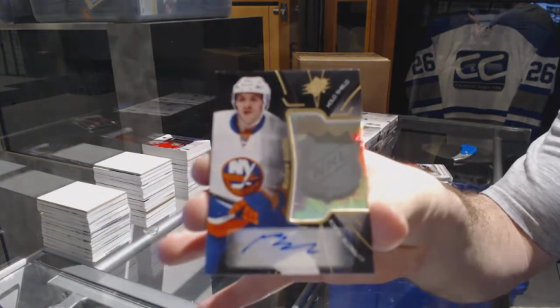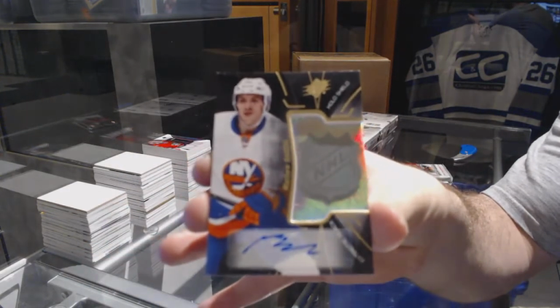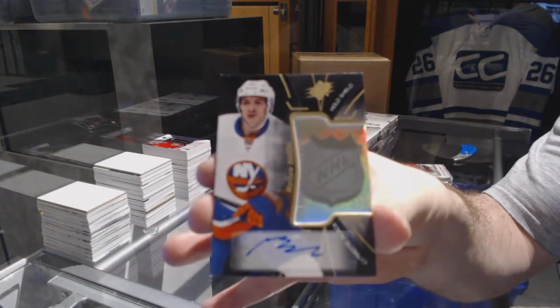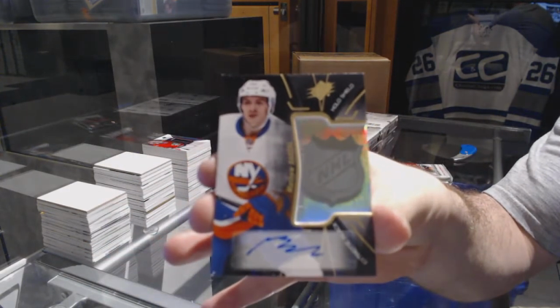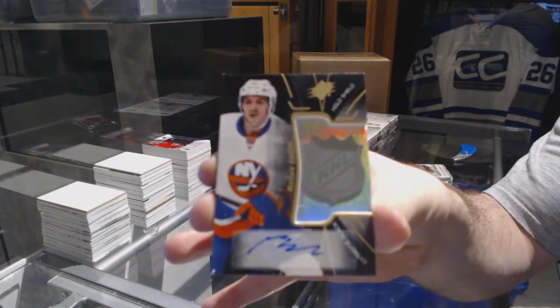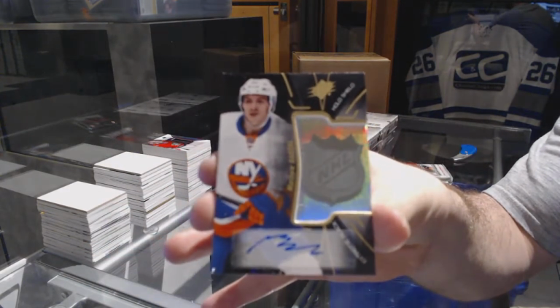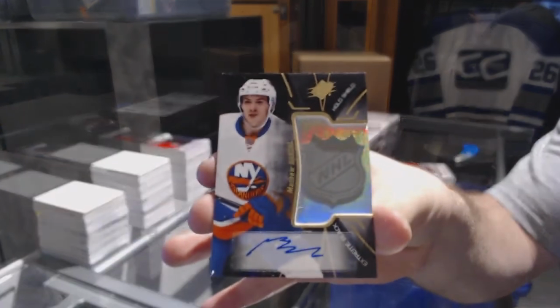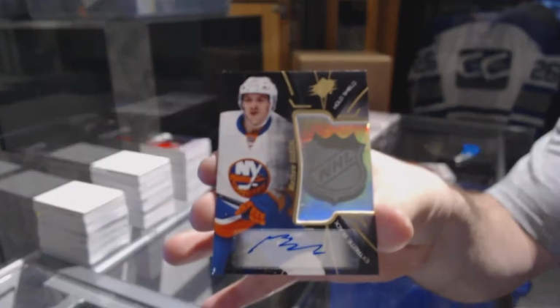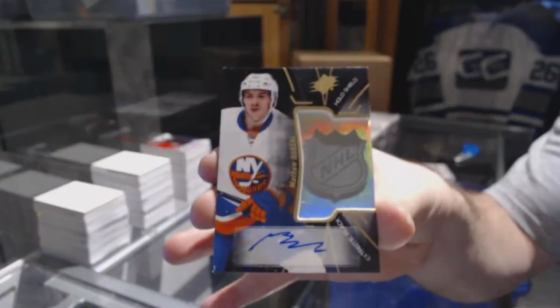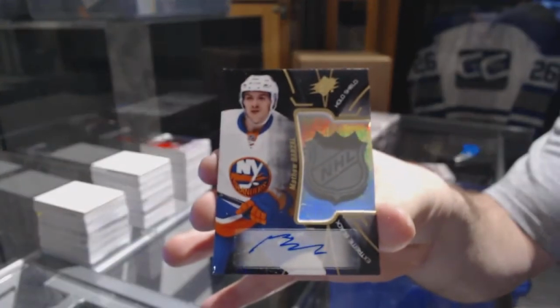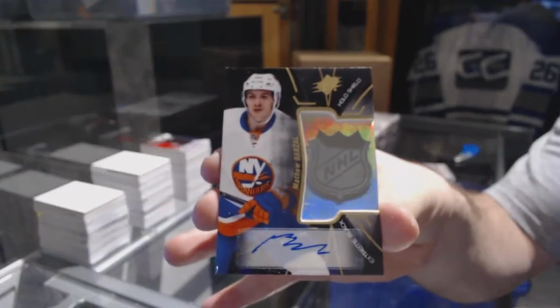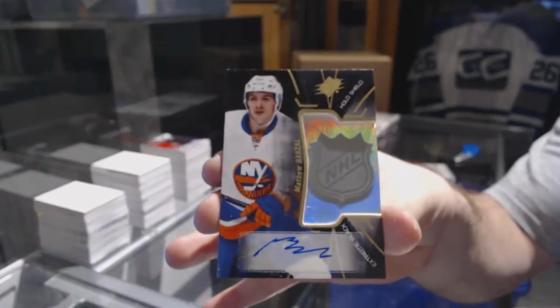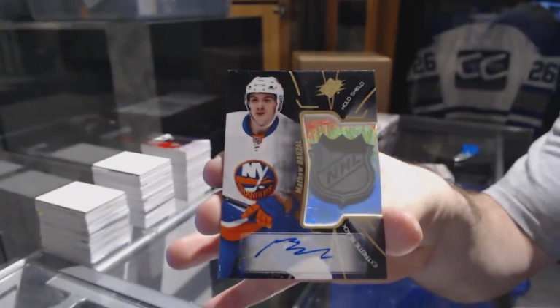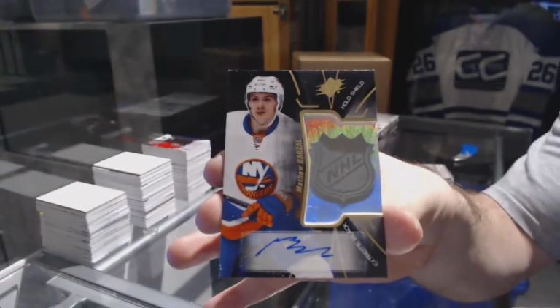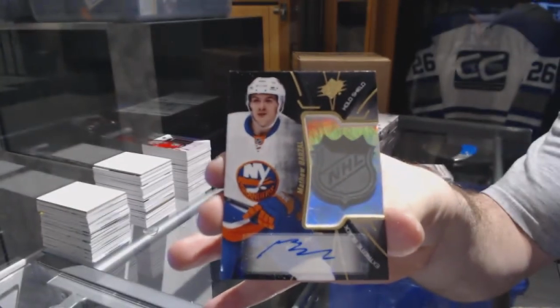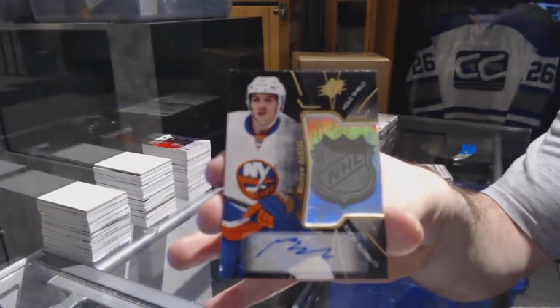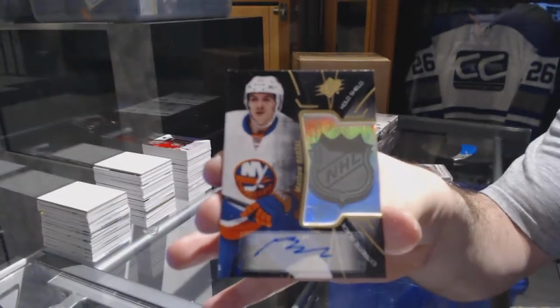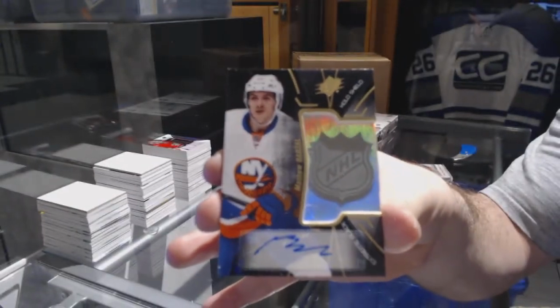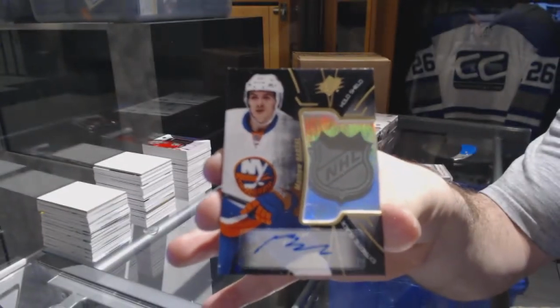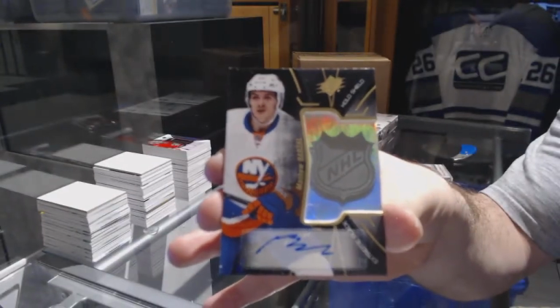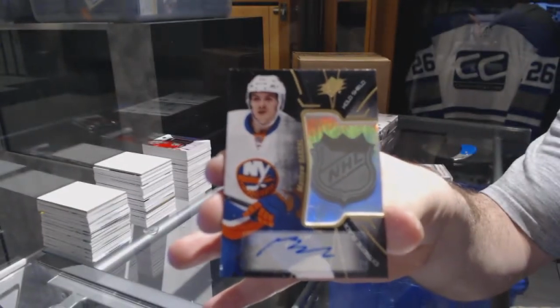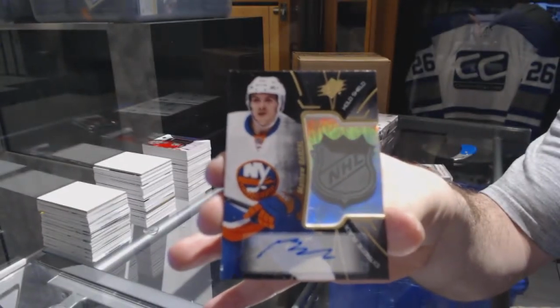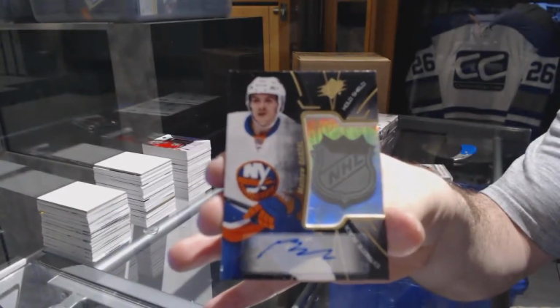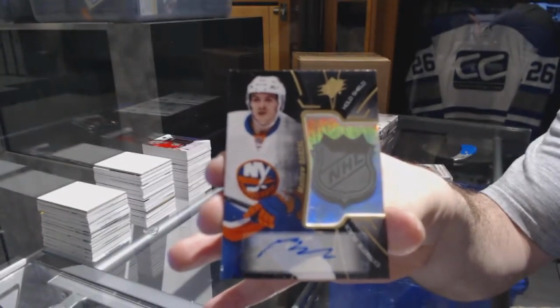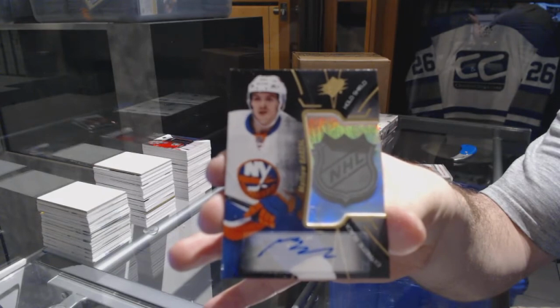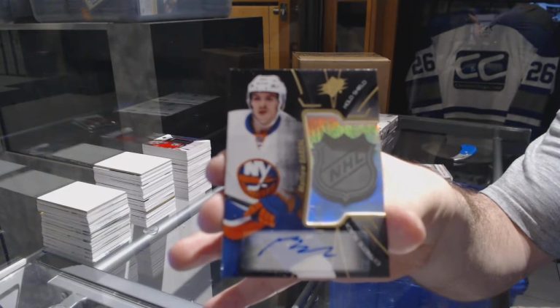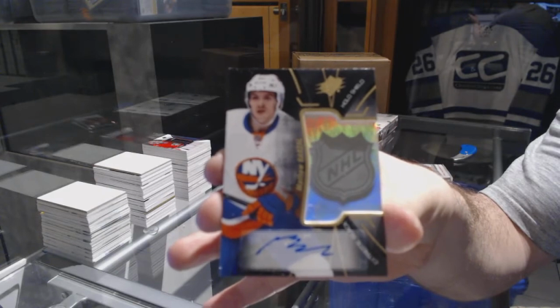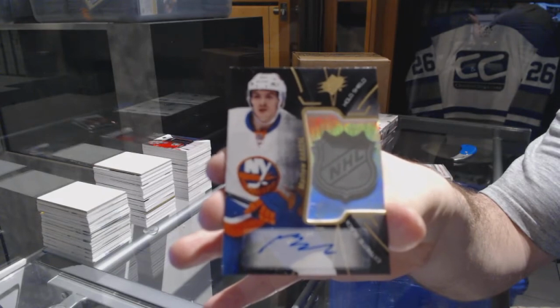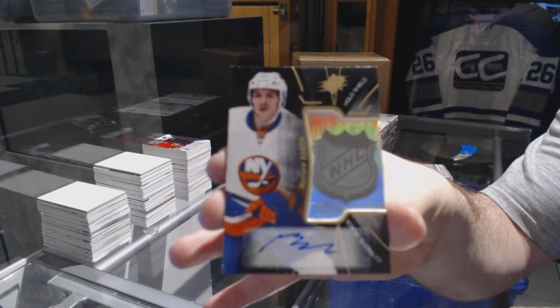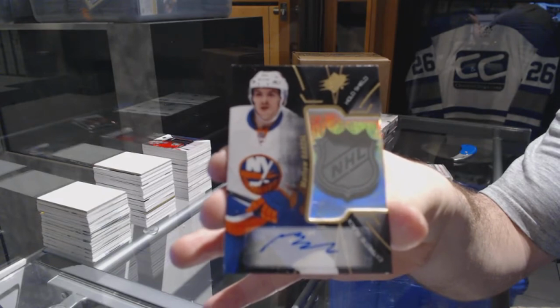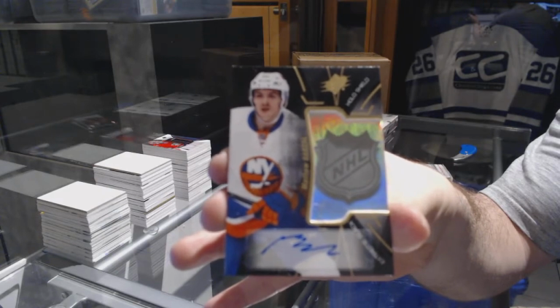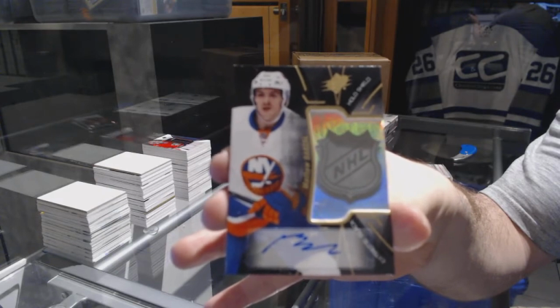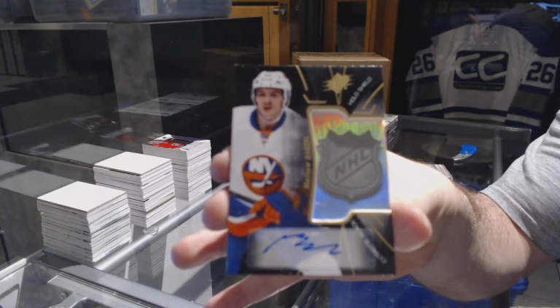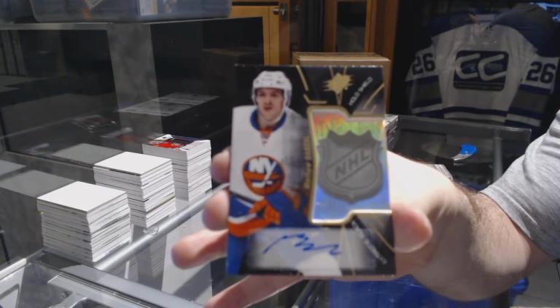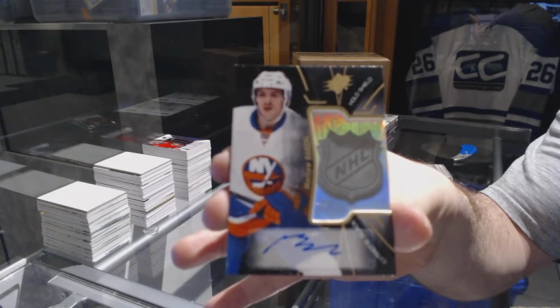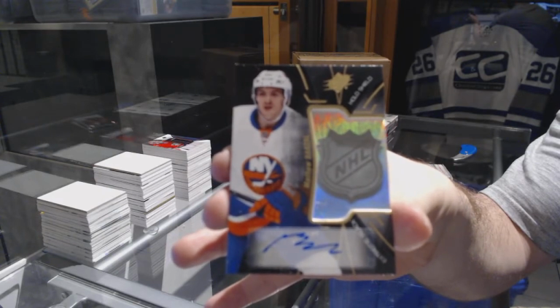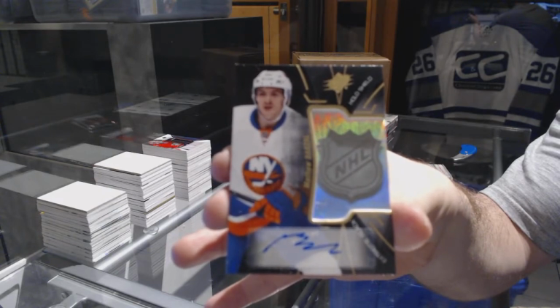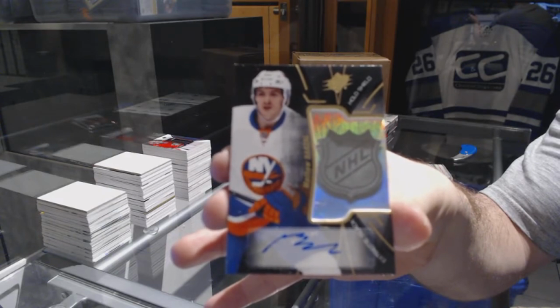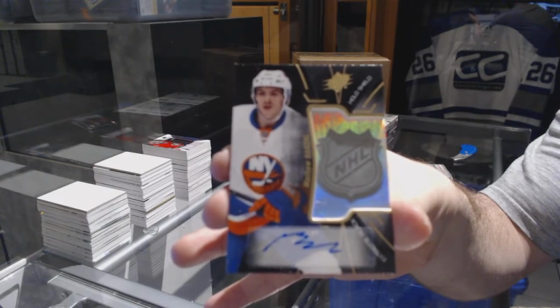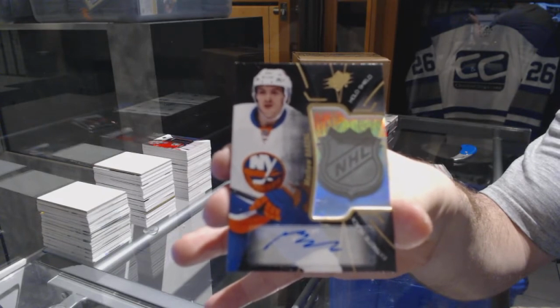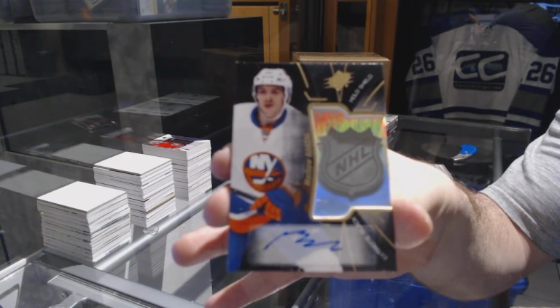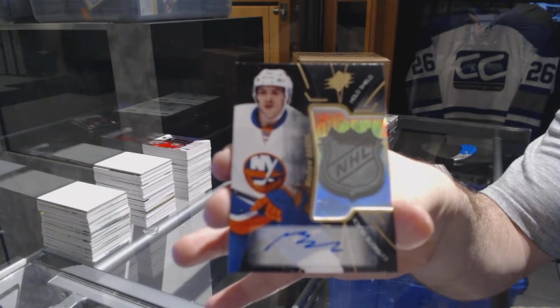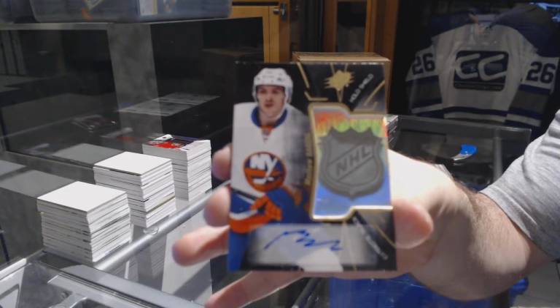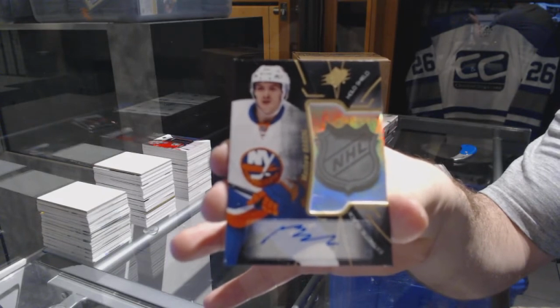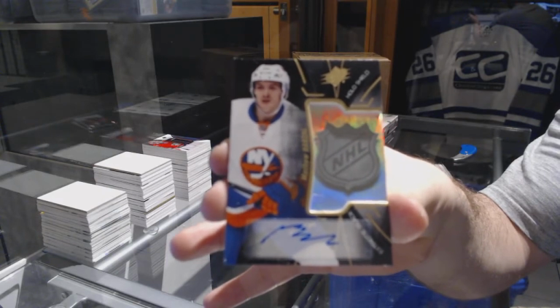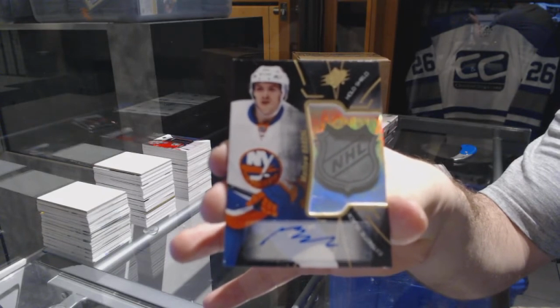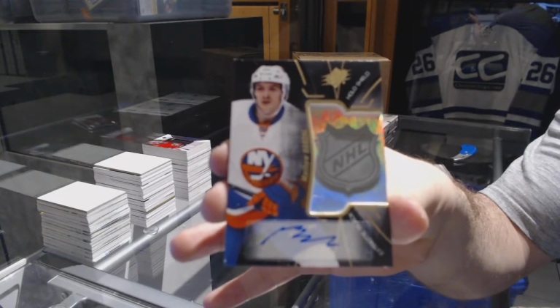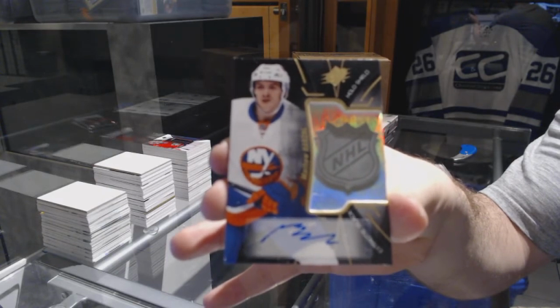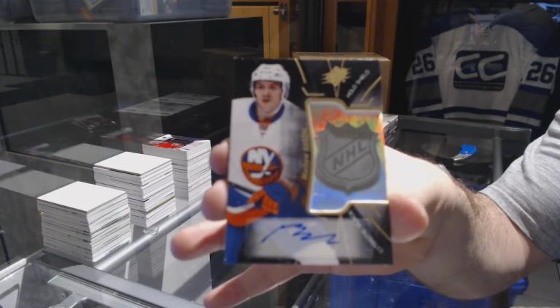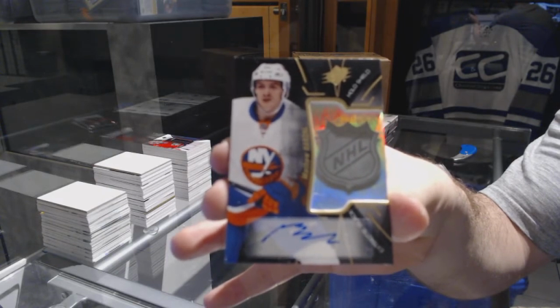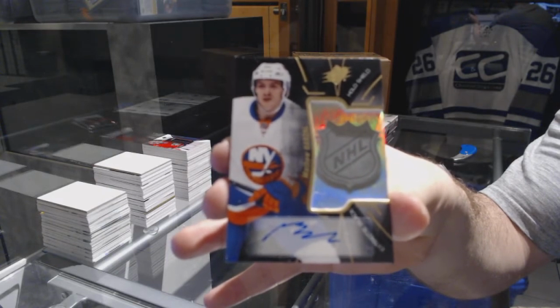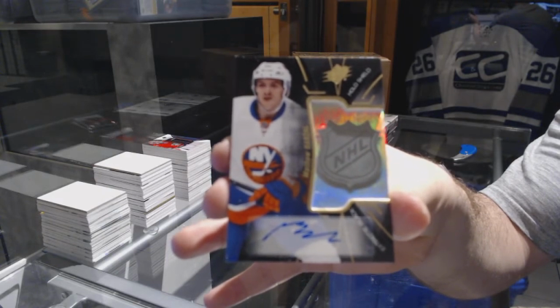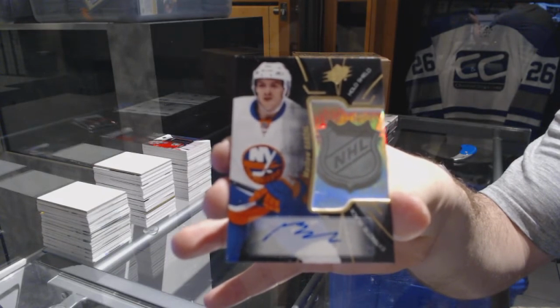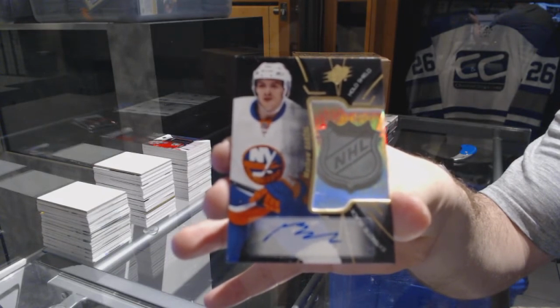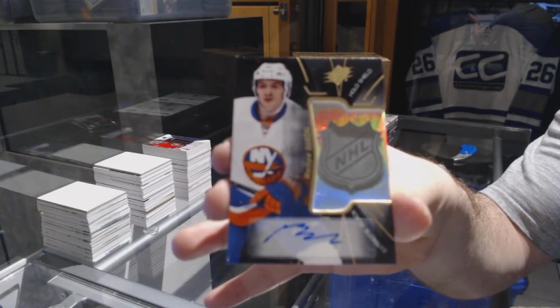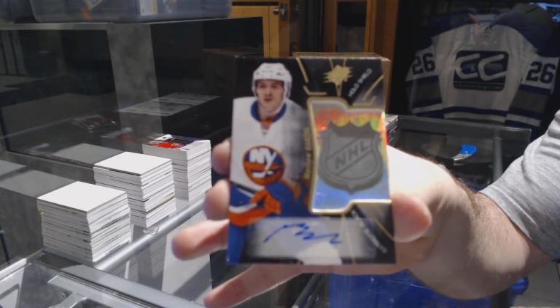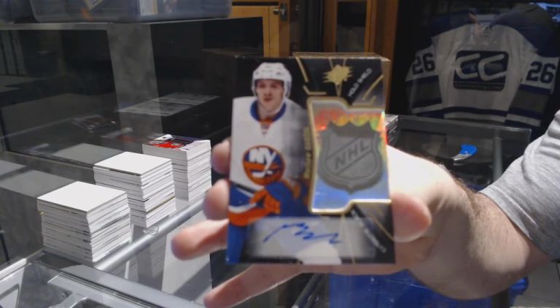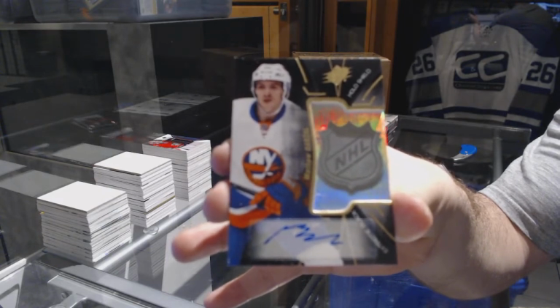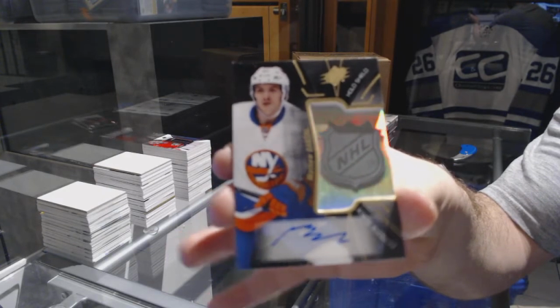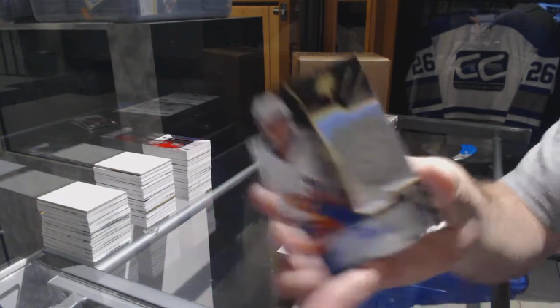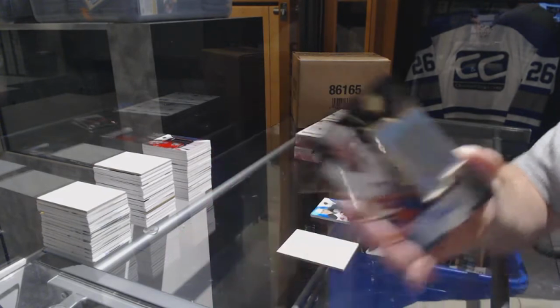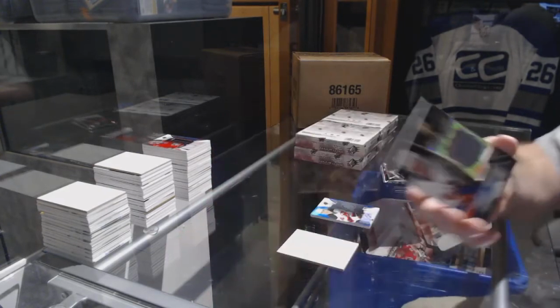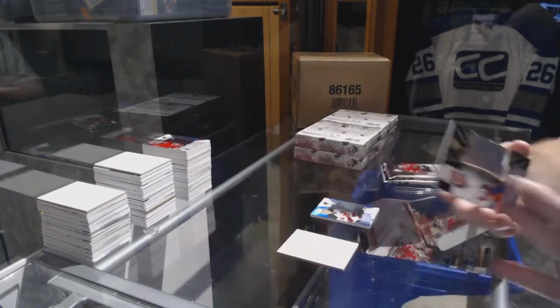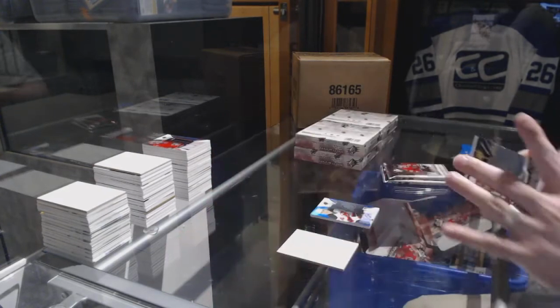We have for the Islanders an extreme black hollow shield autograph: Matthew Barzal — last spot mojo, Matthew Barzal.